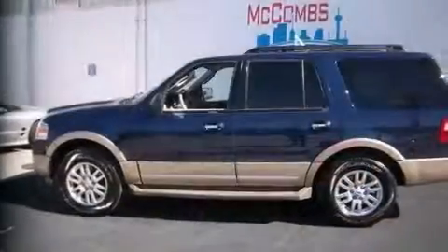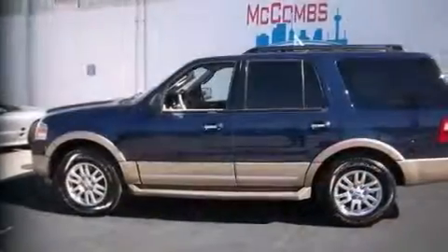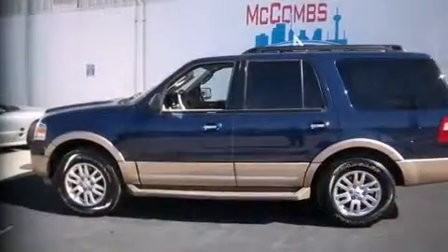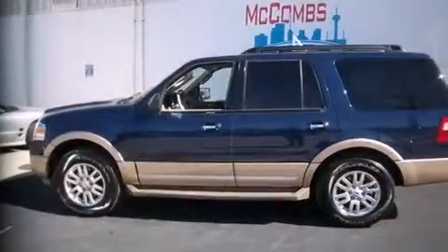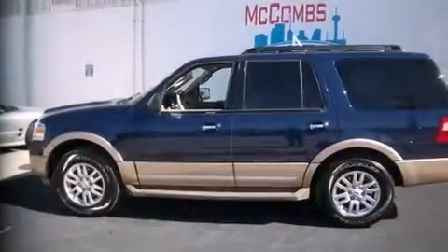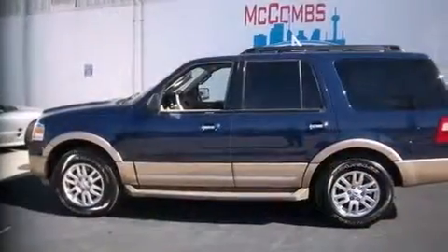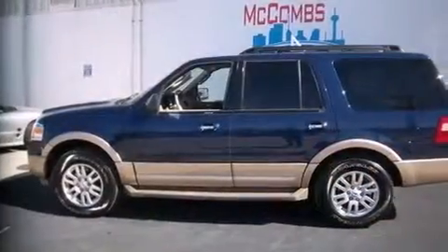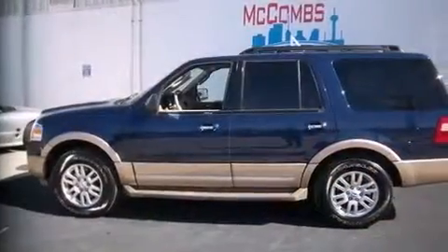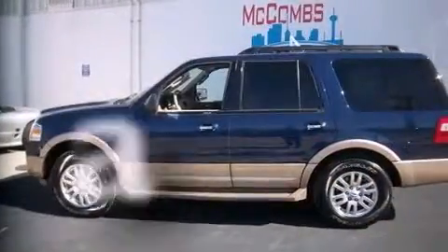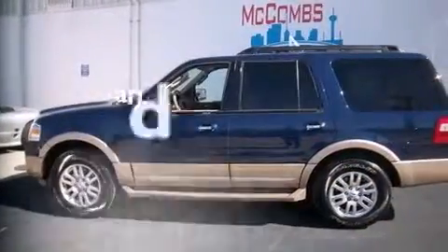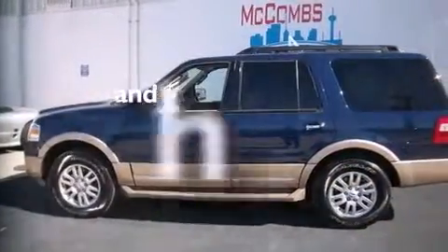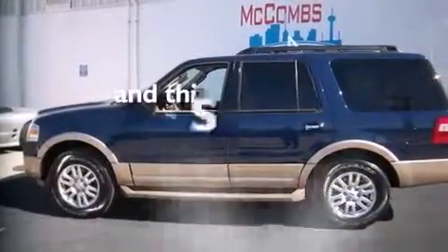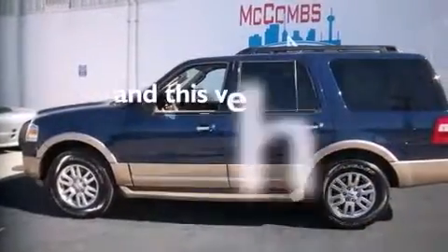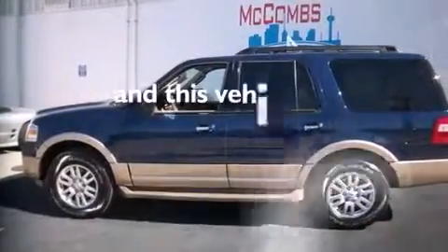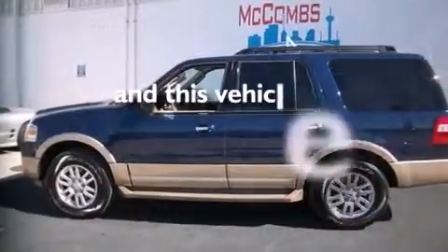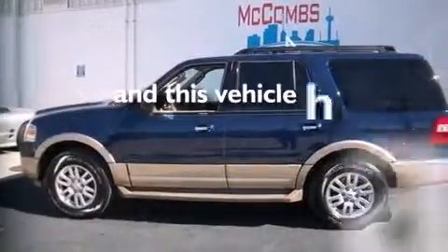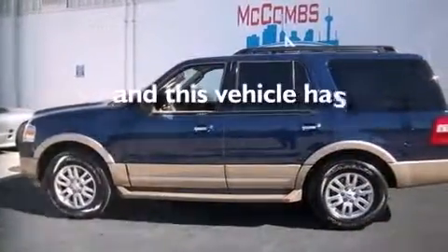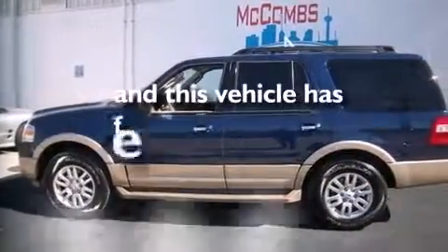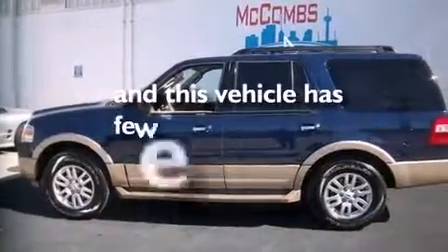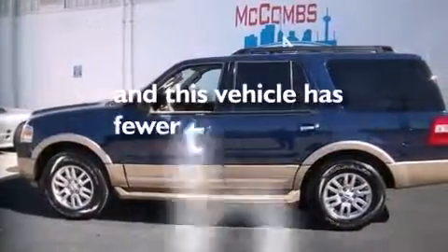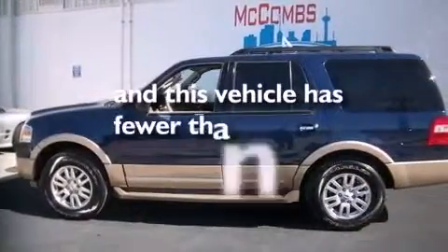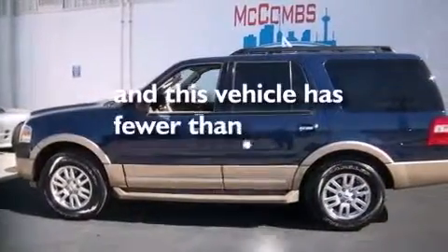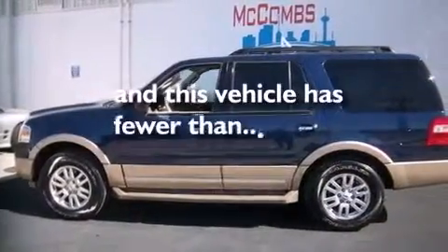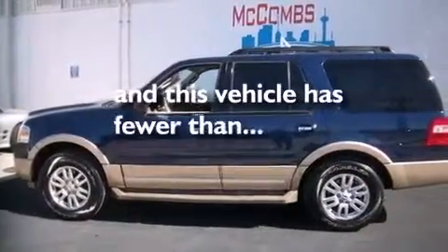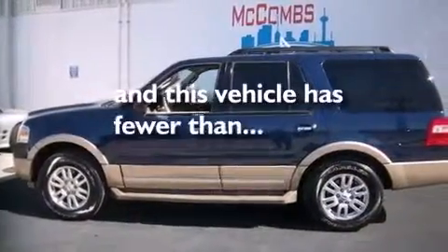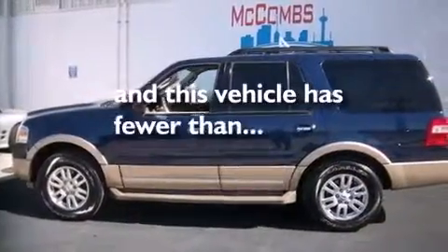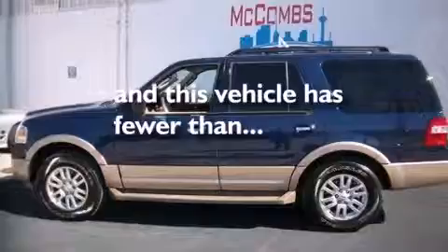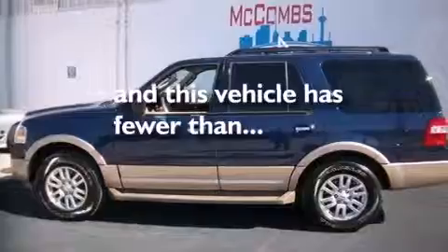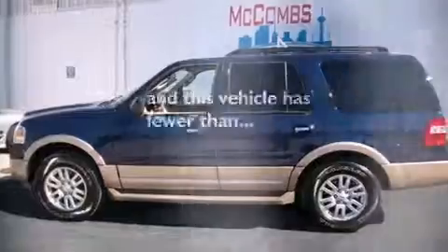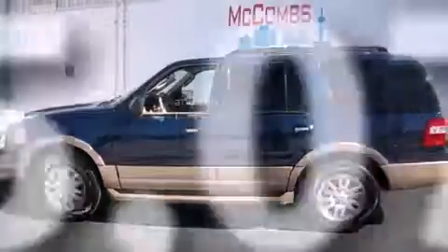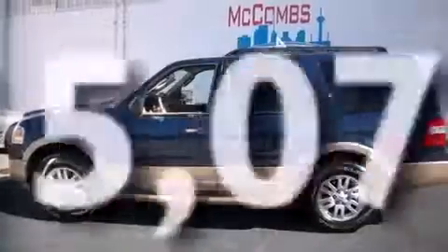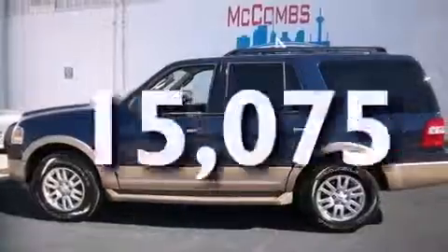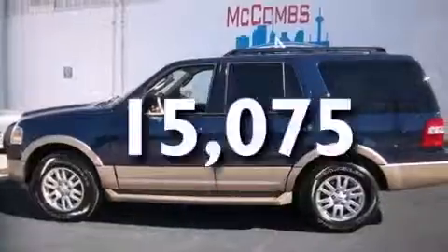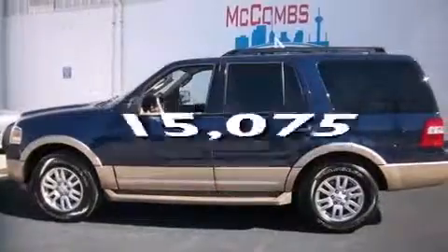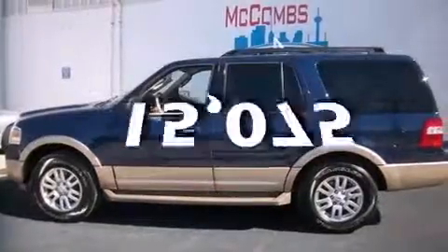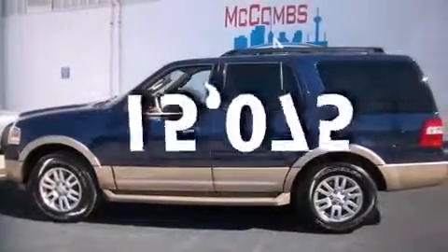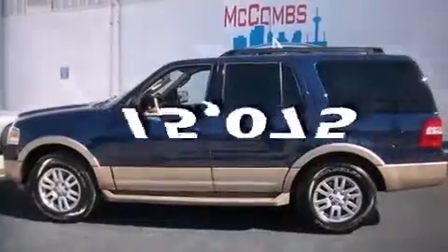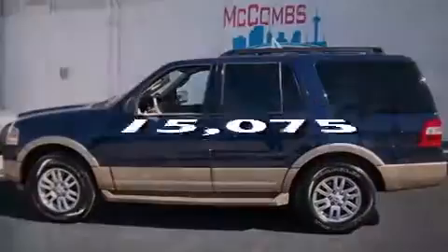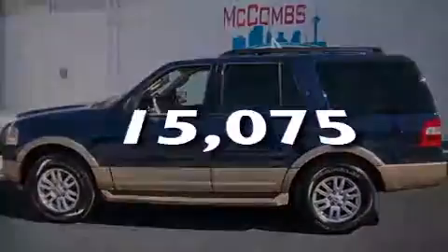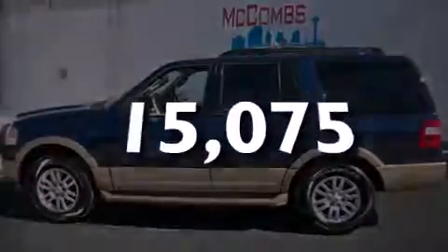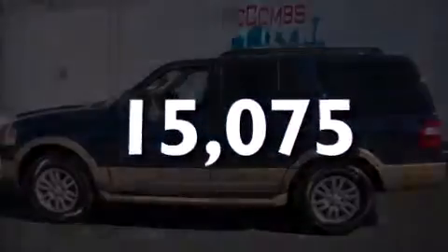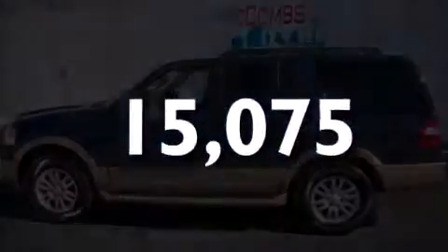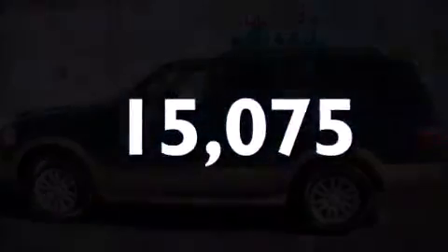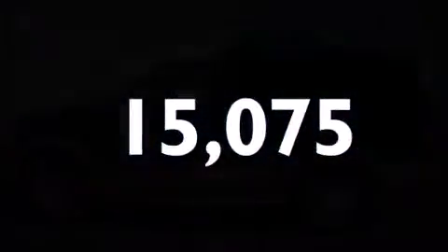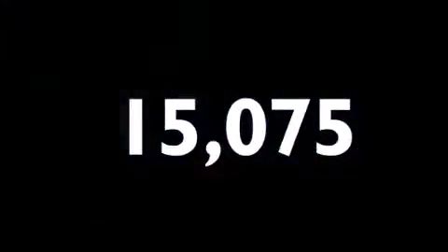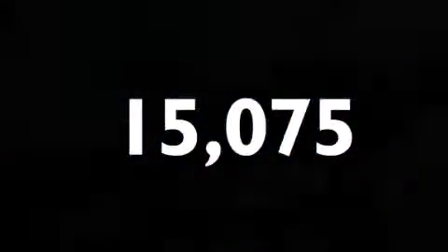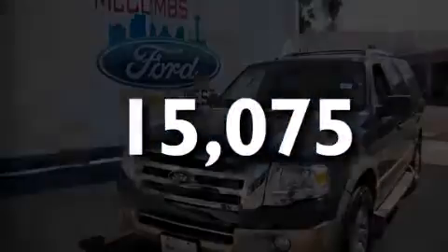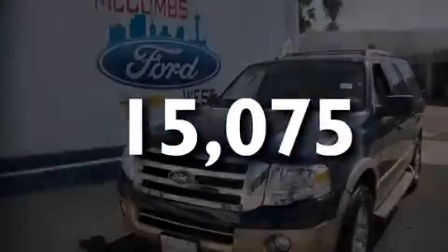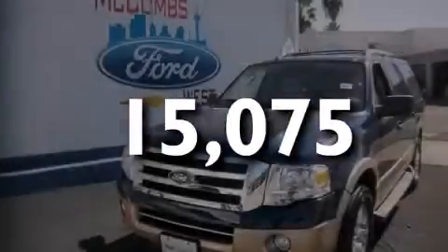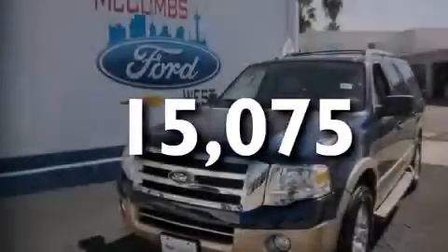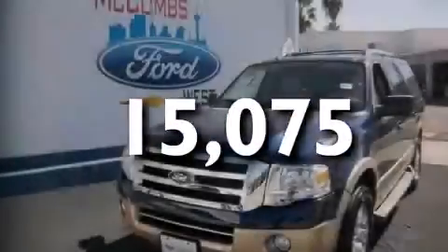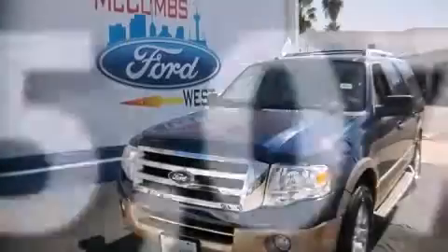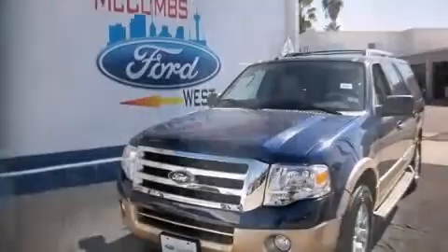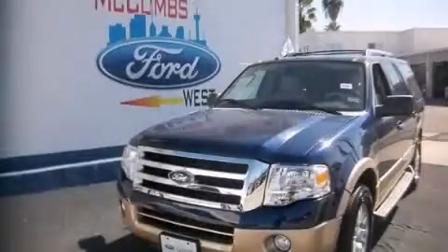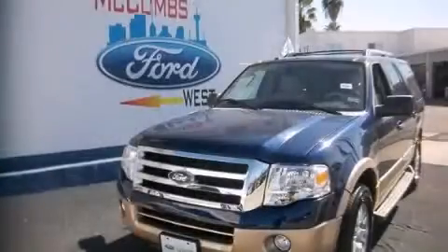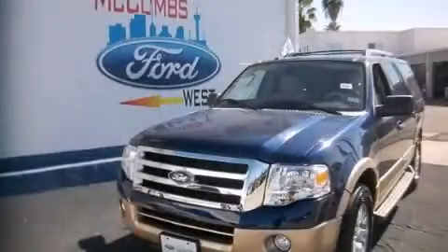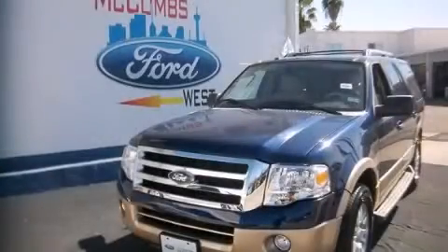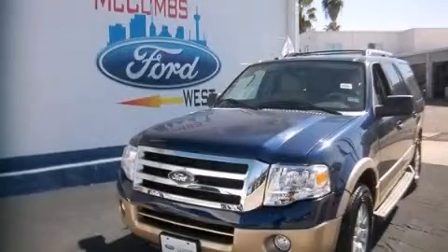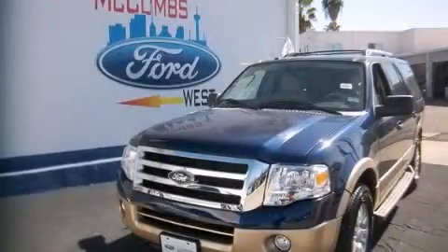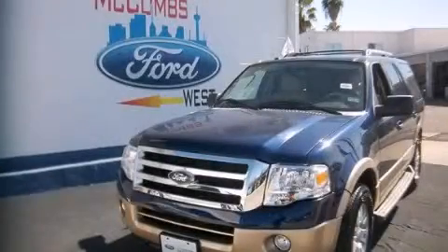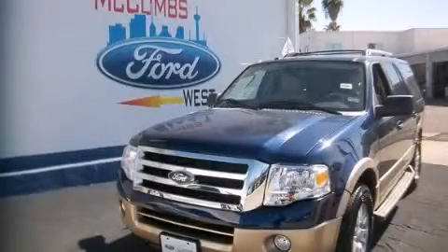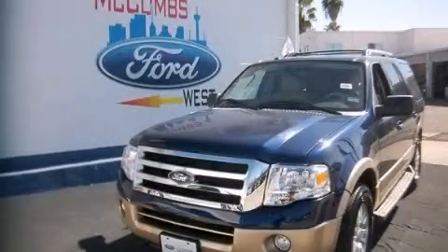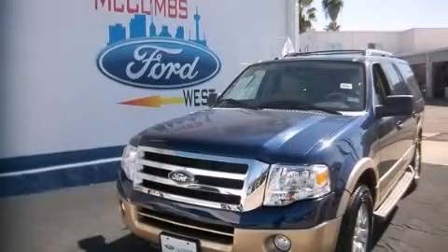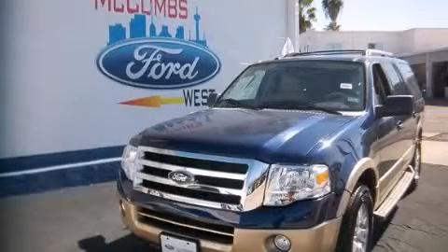This vehicle has fewer than 16,000 miles on the odometer. Contact us today to arrange your test drive.